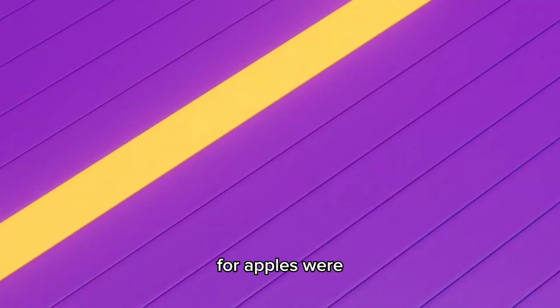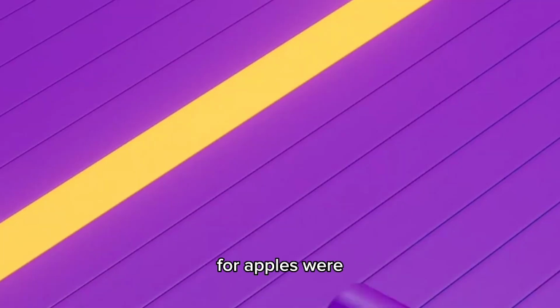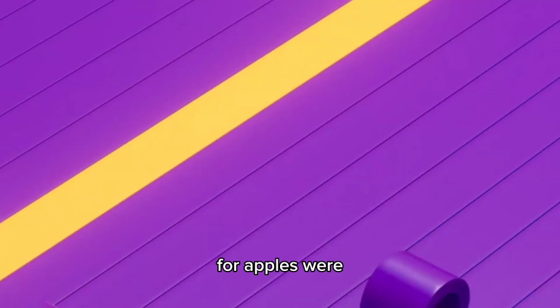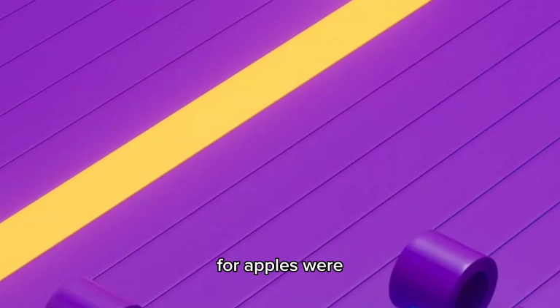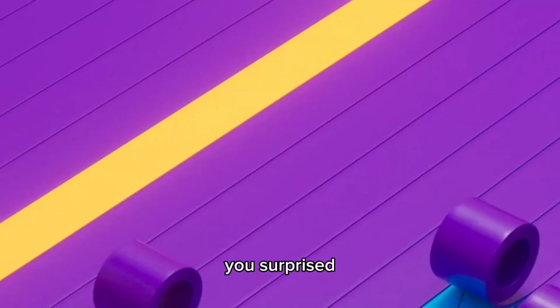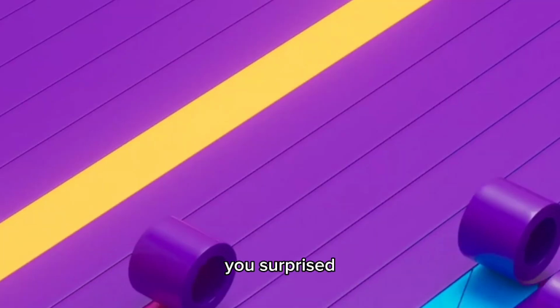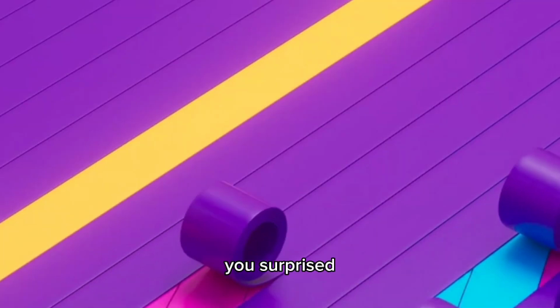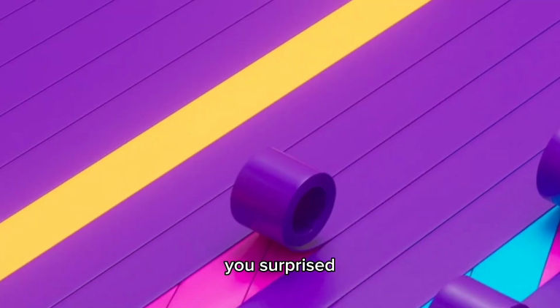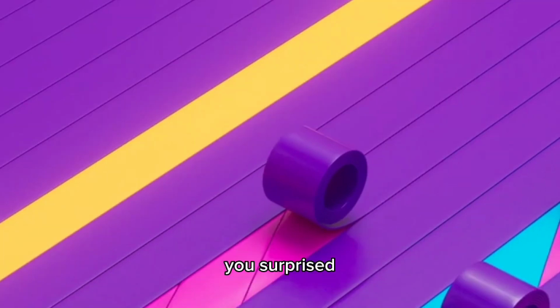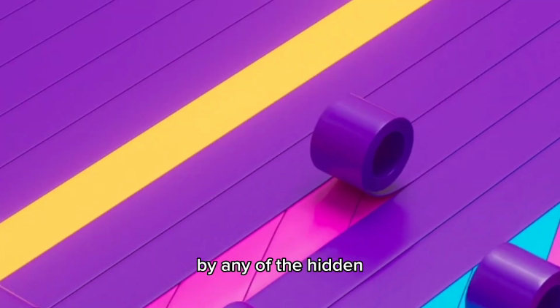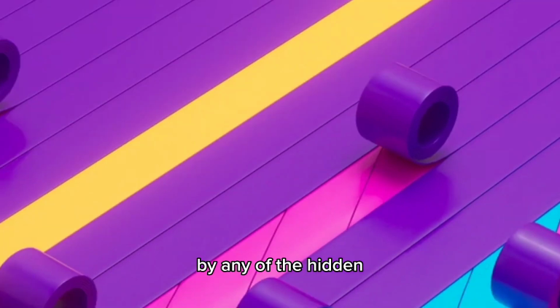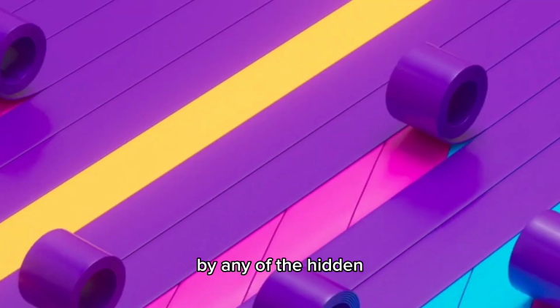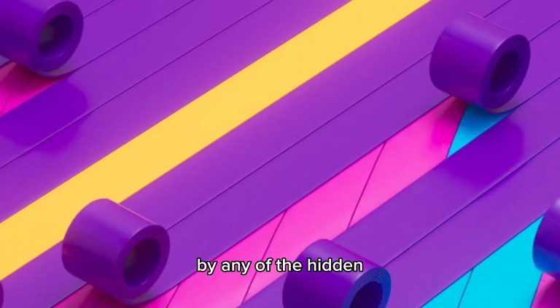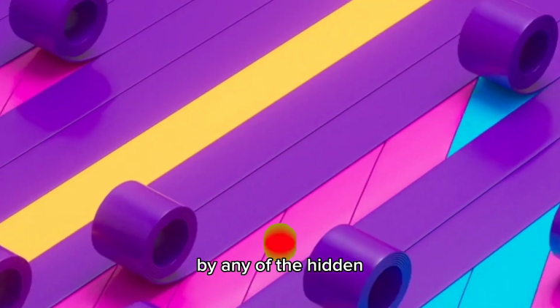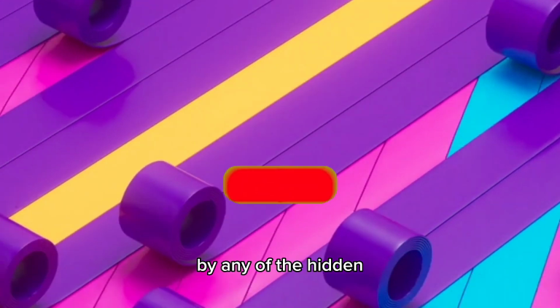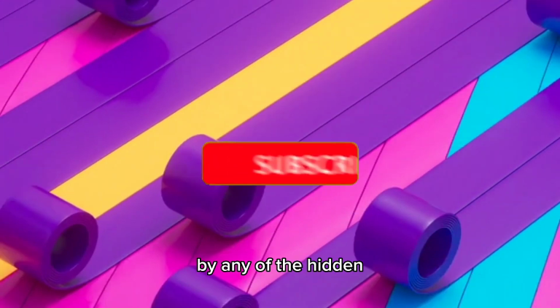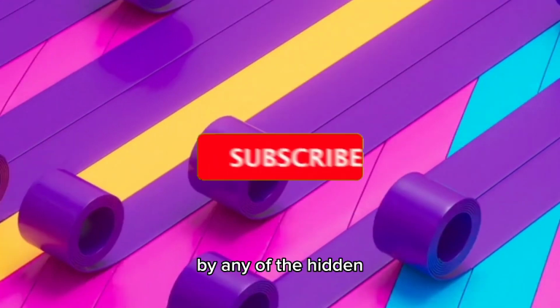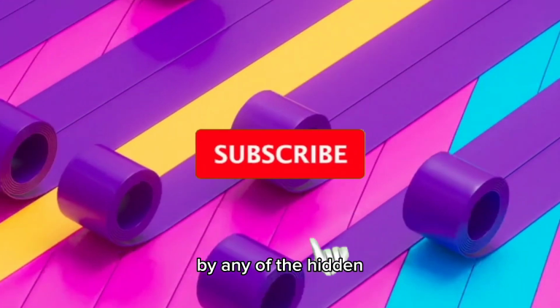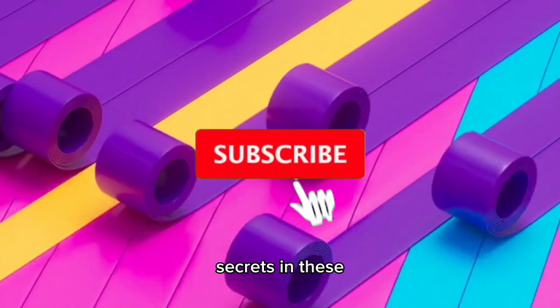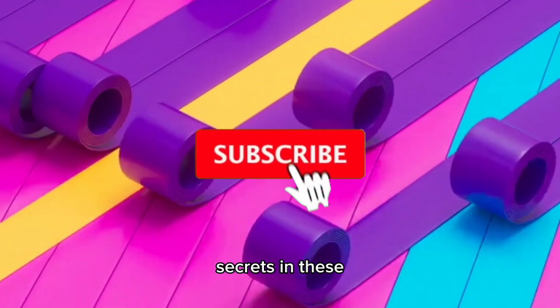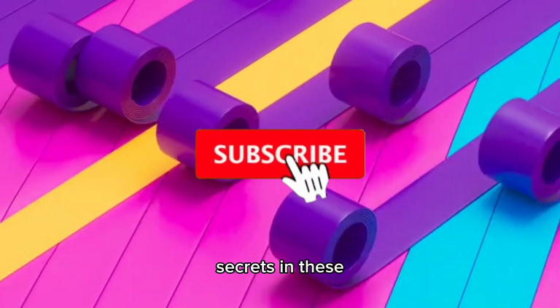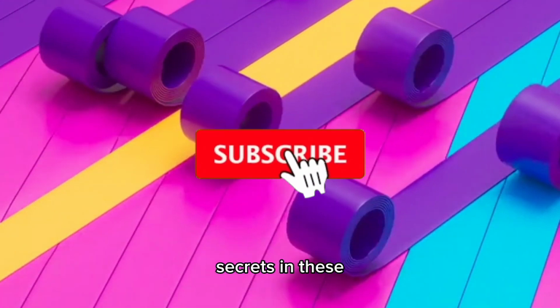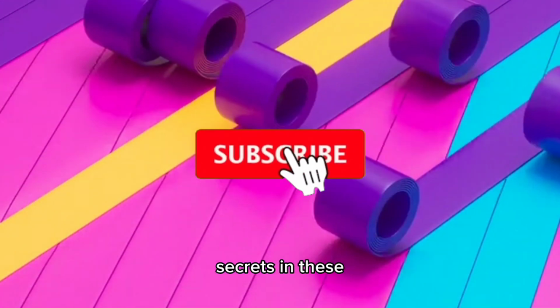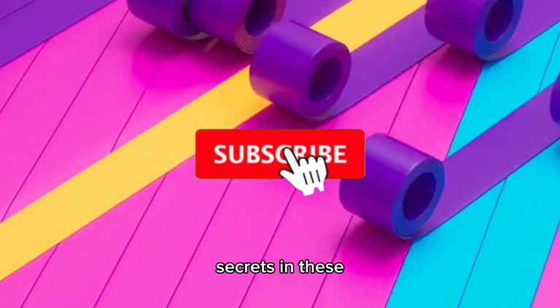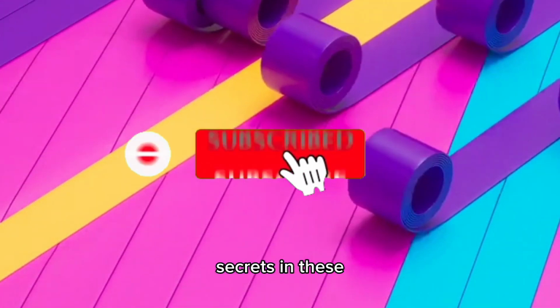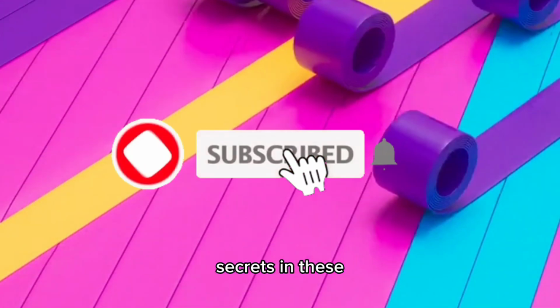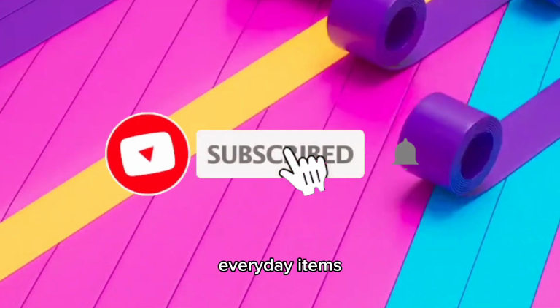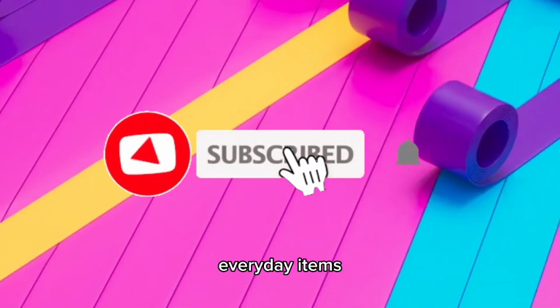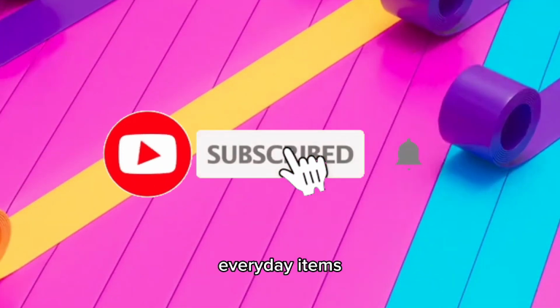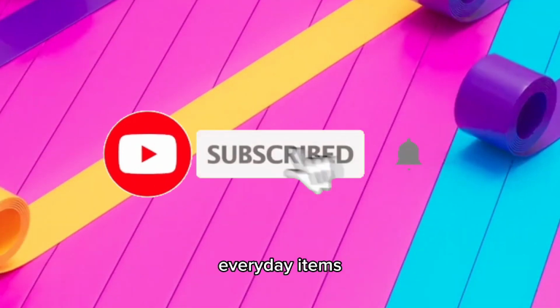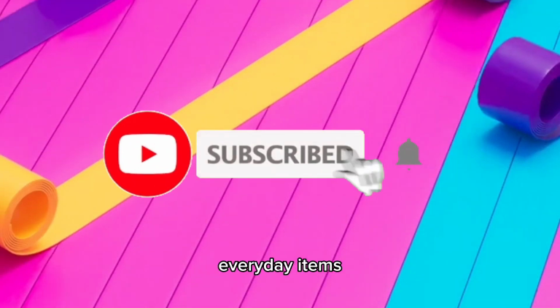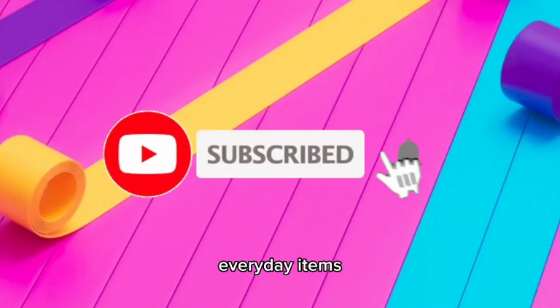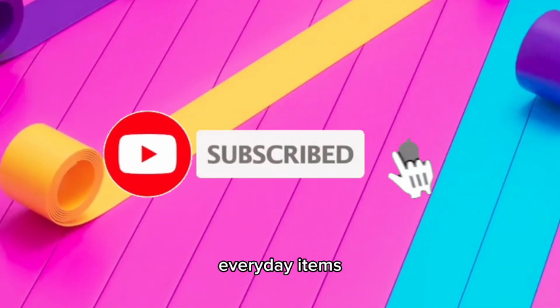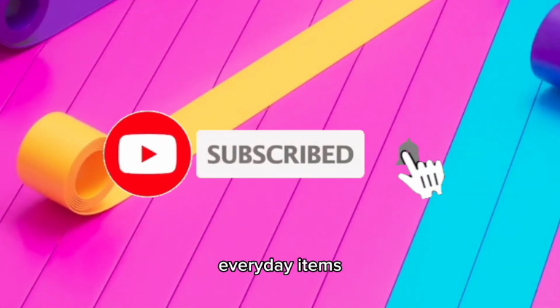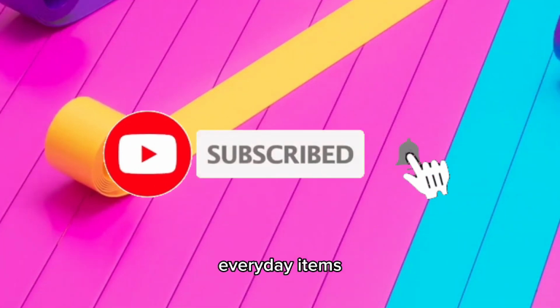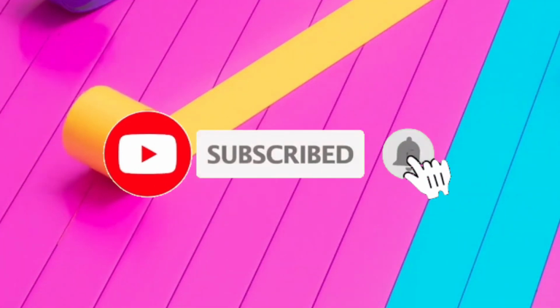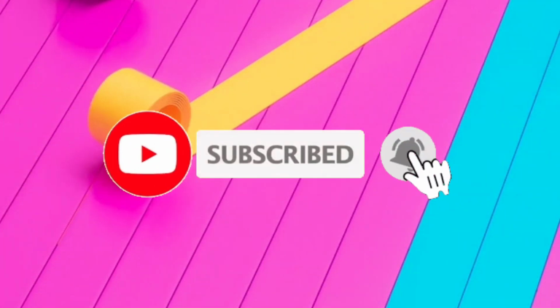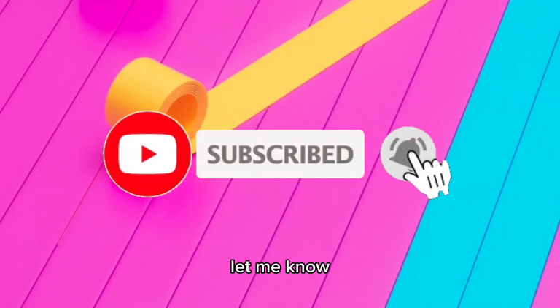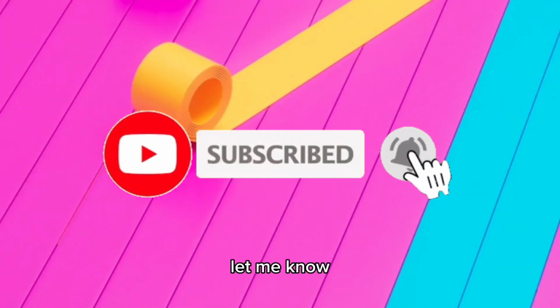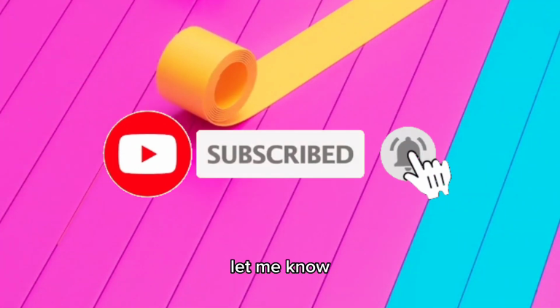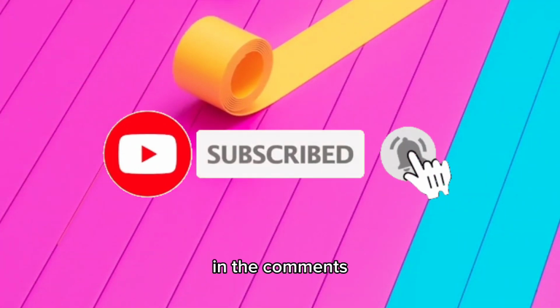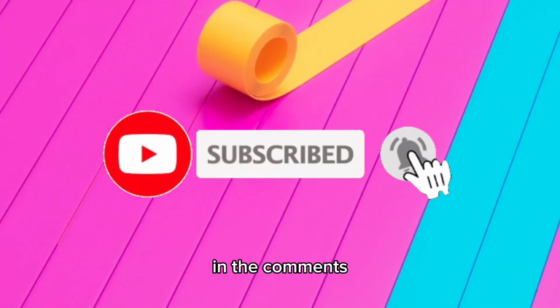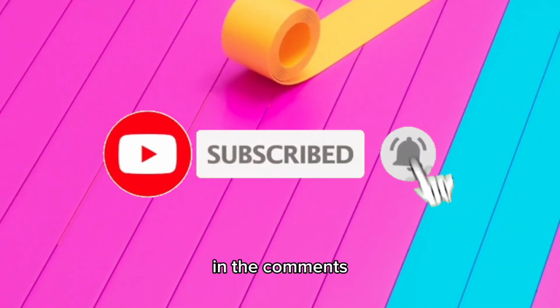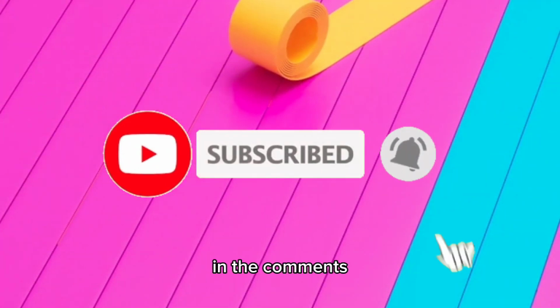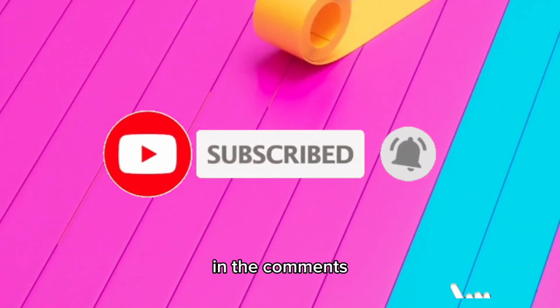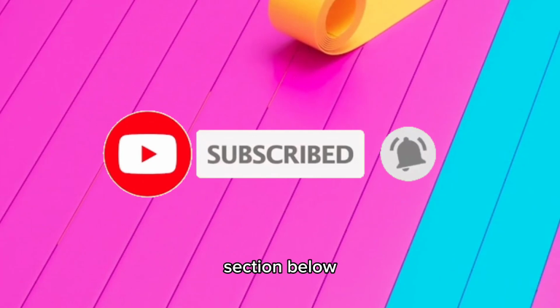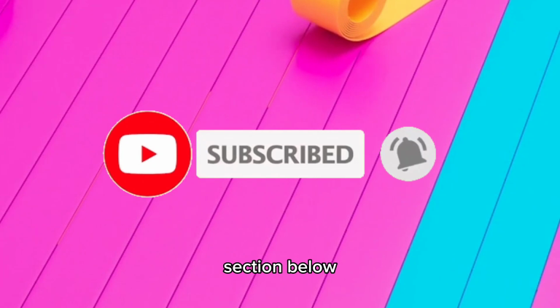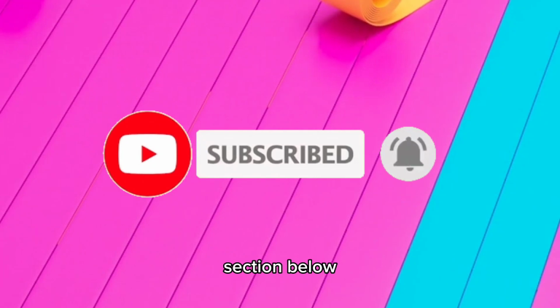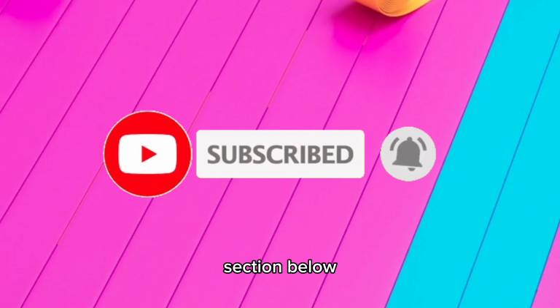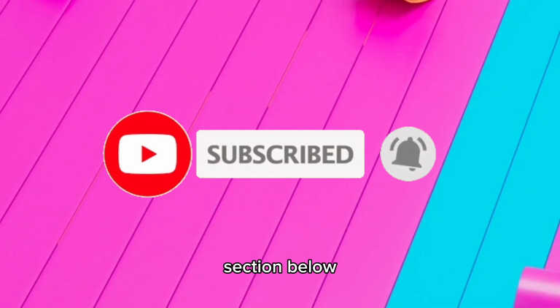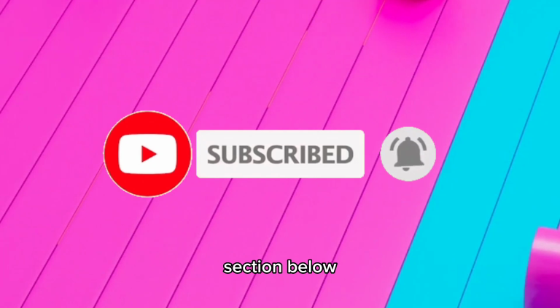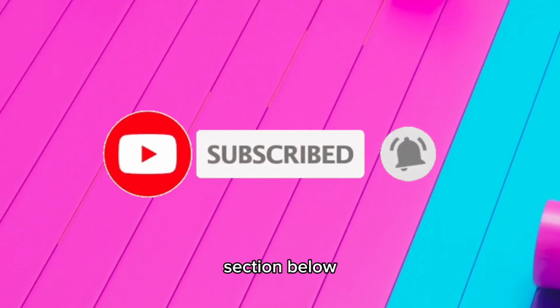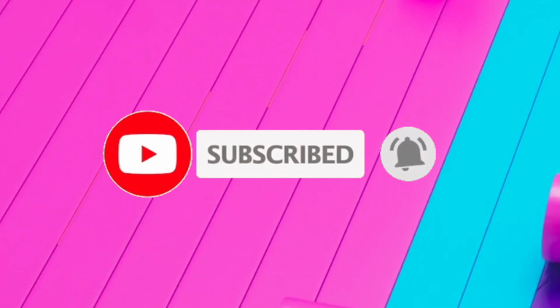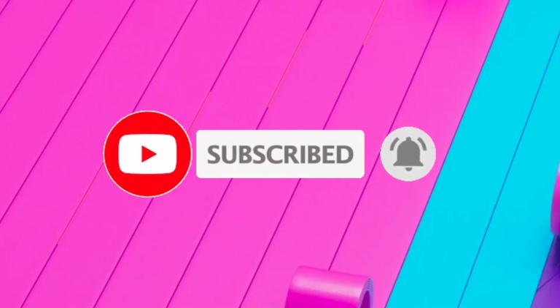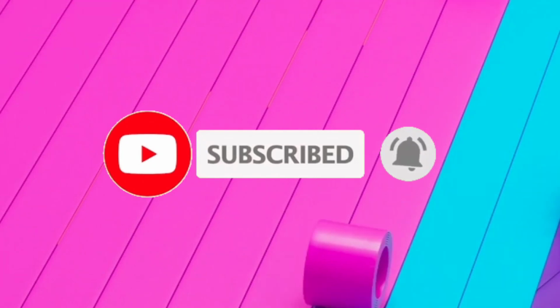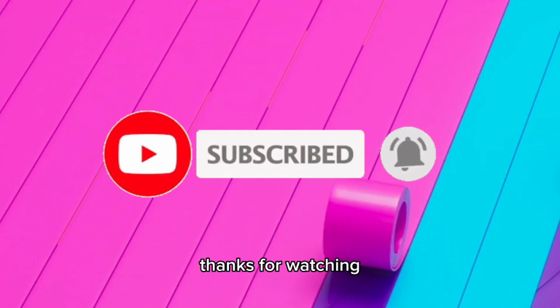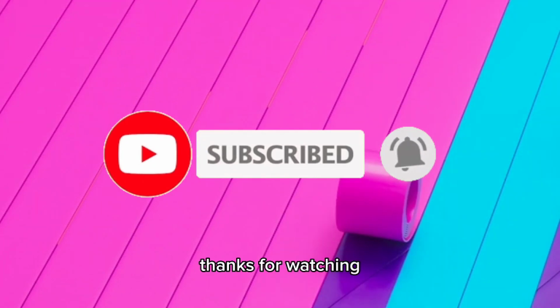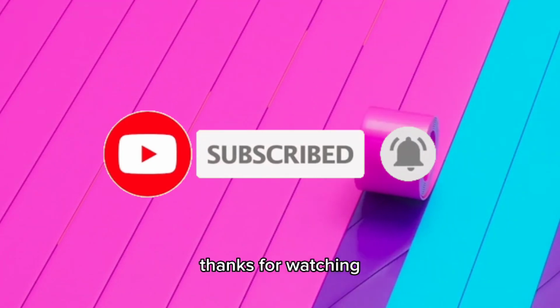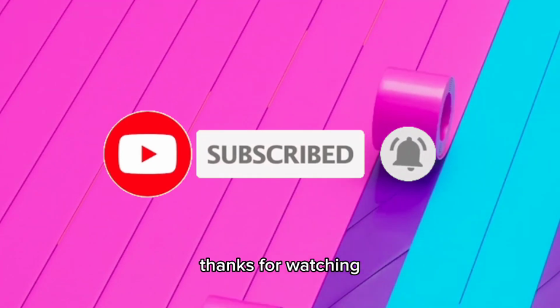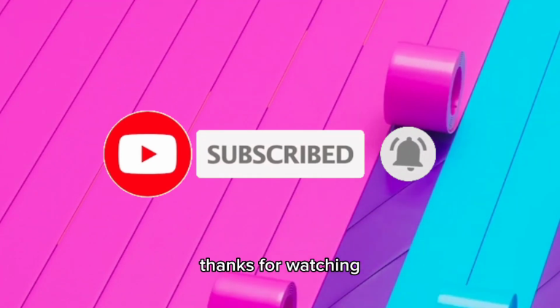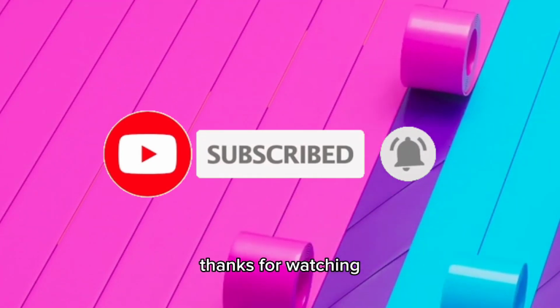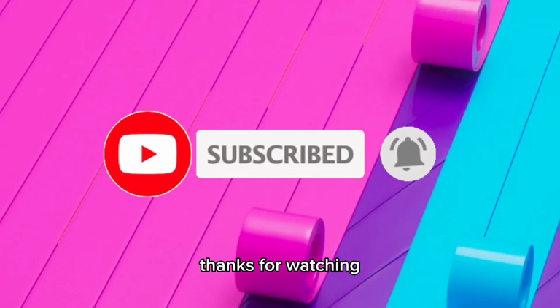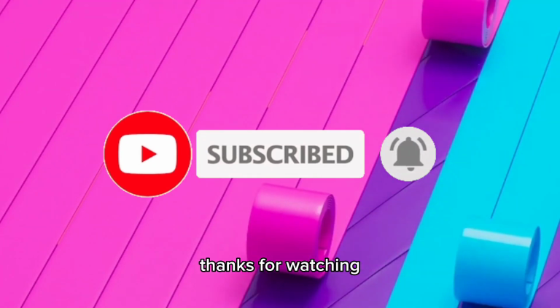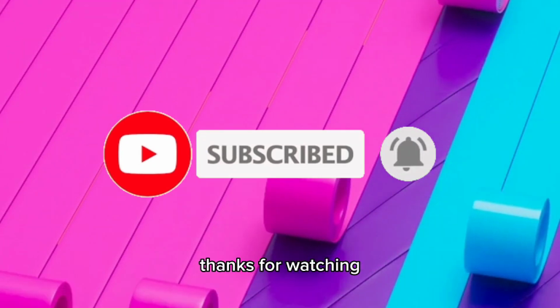Were you surprised by any of the hidden secrets in these everyday items? Let me know in the comment section below. Thanks for watching.